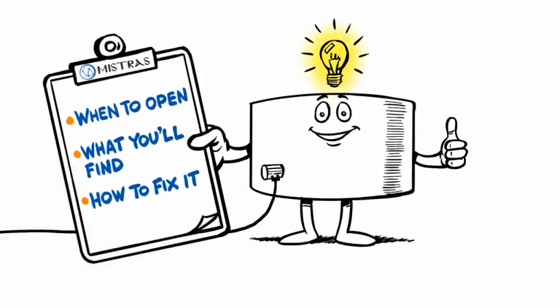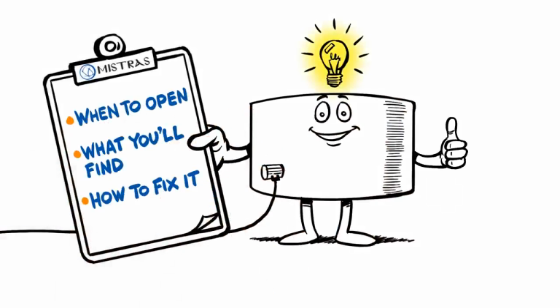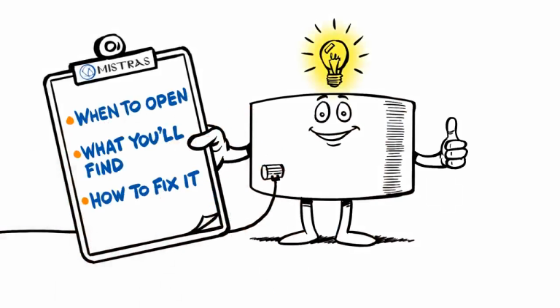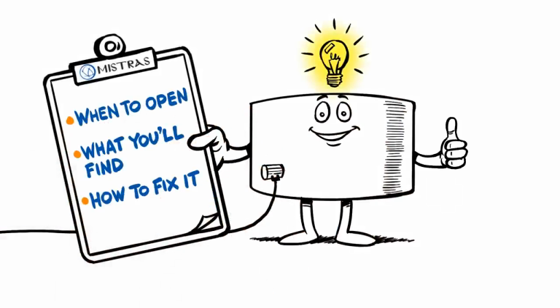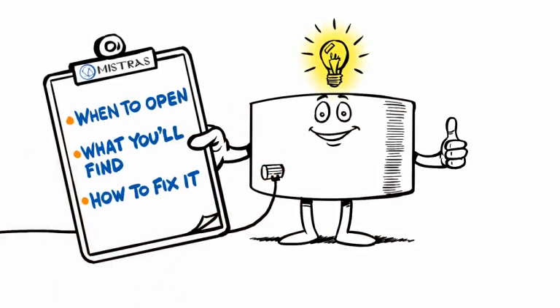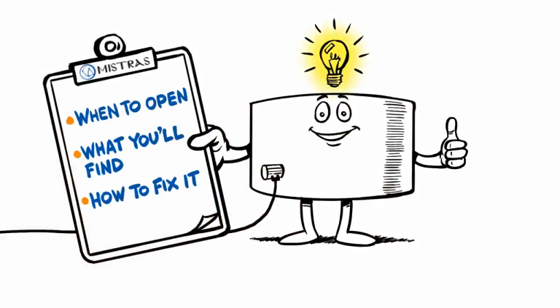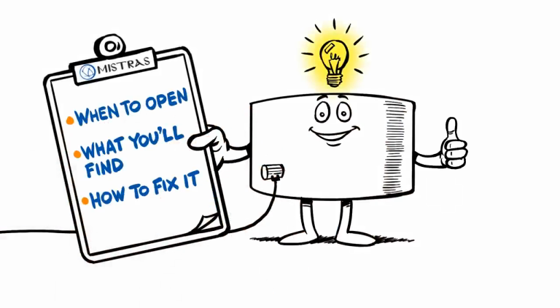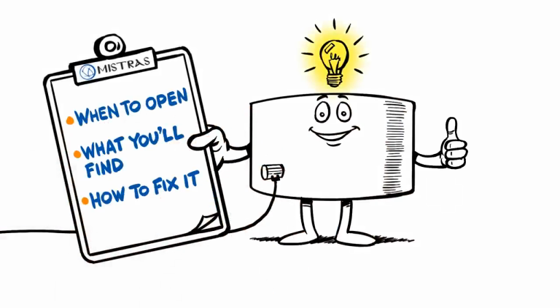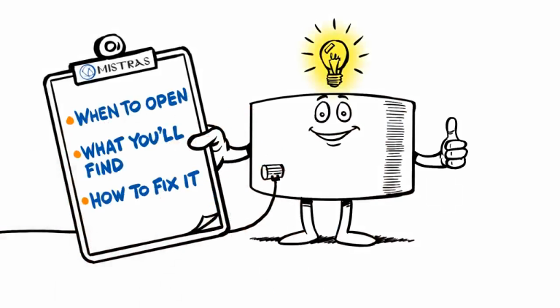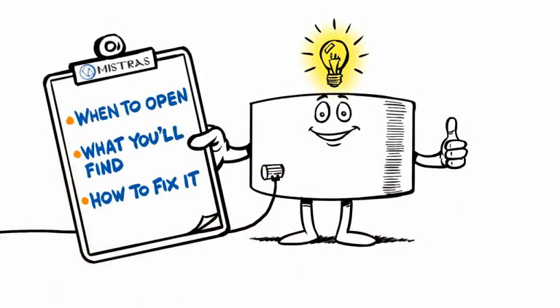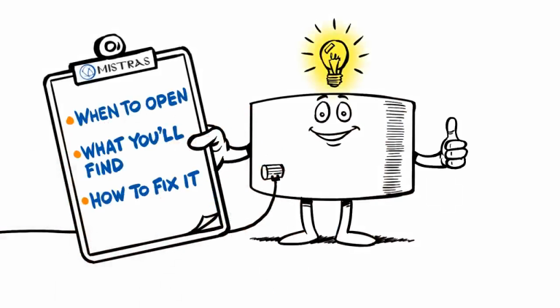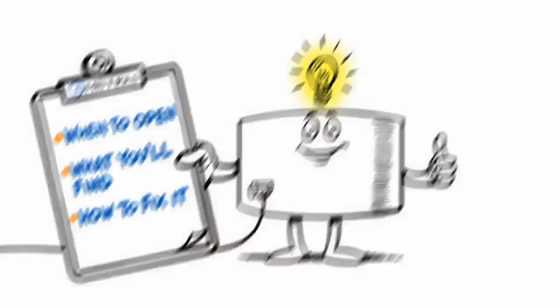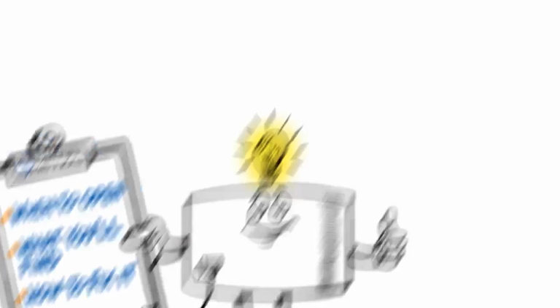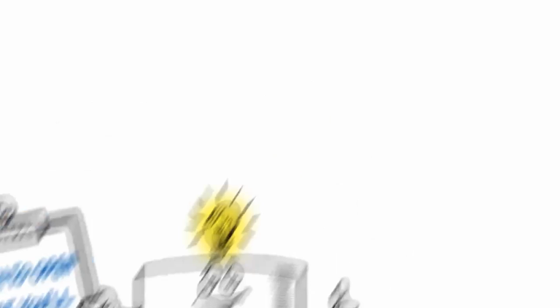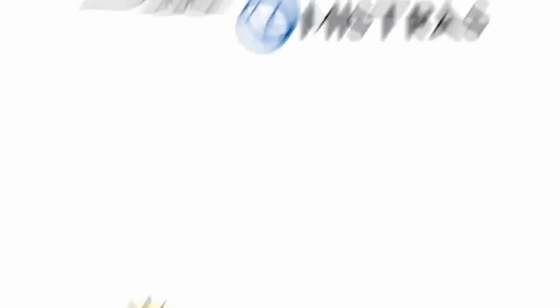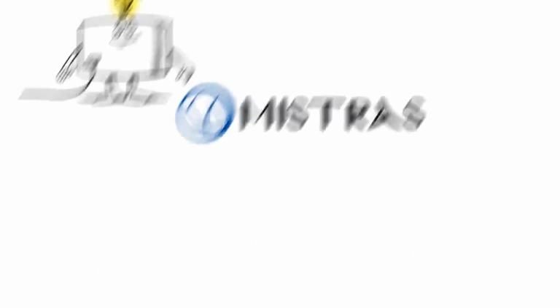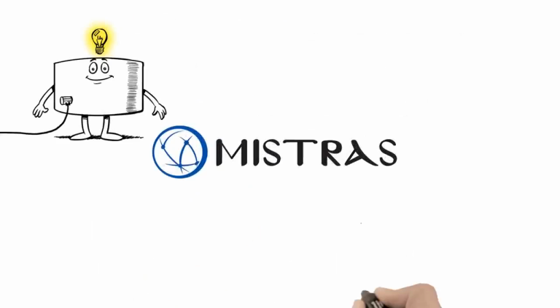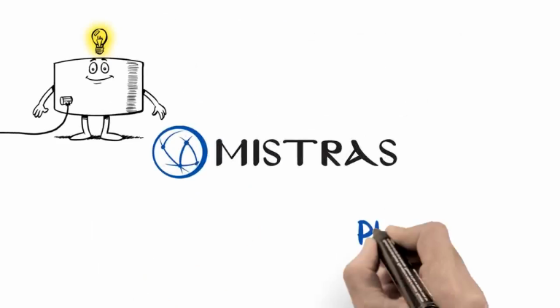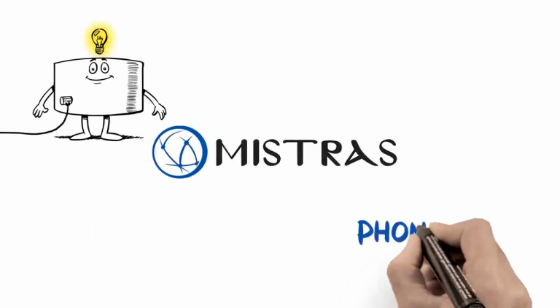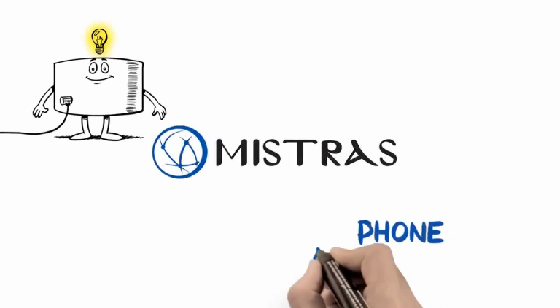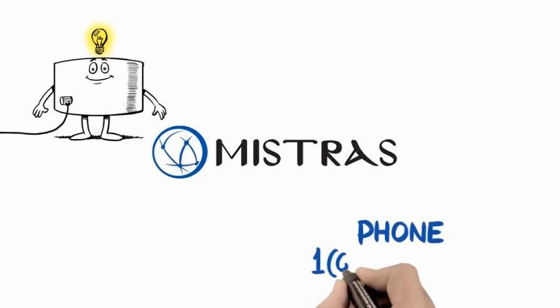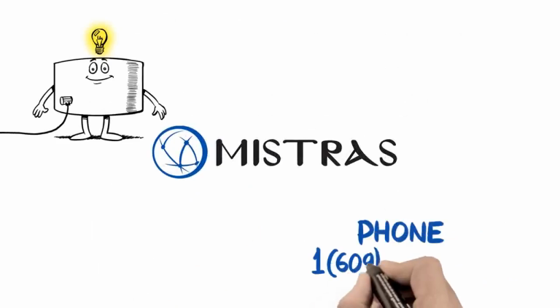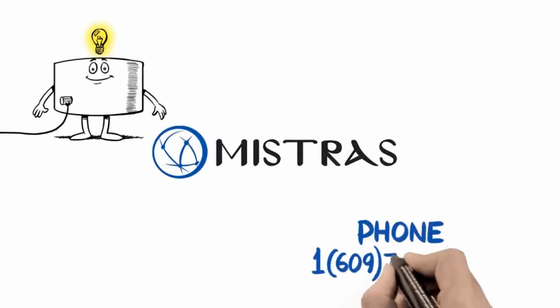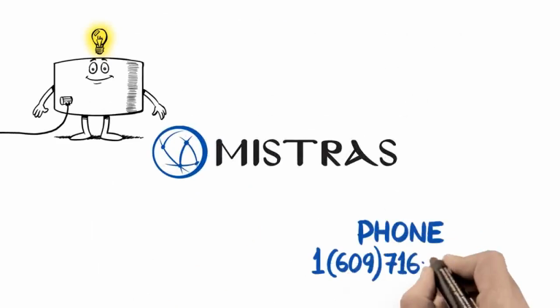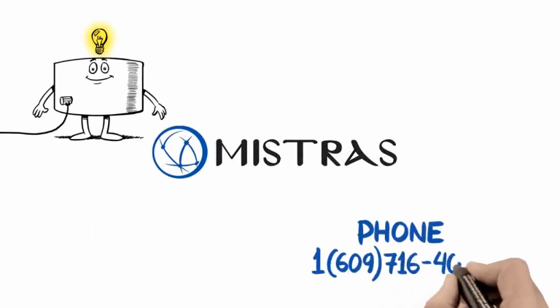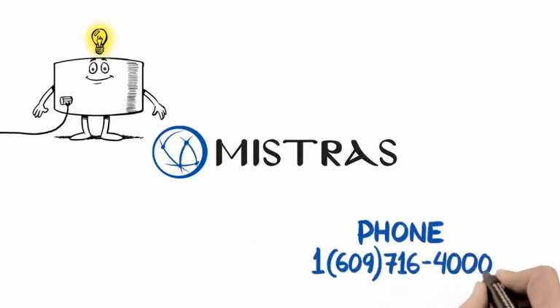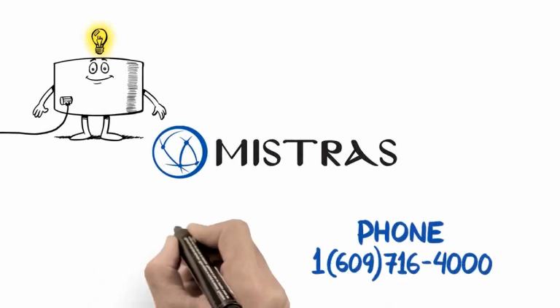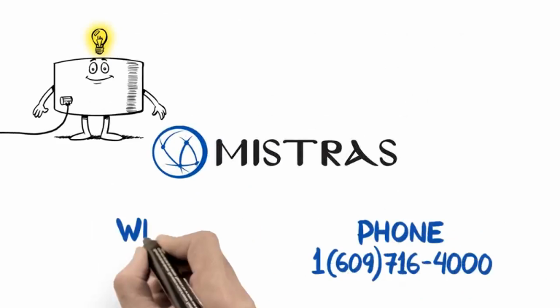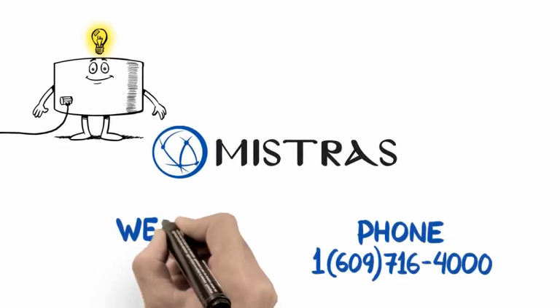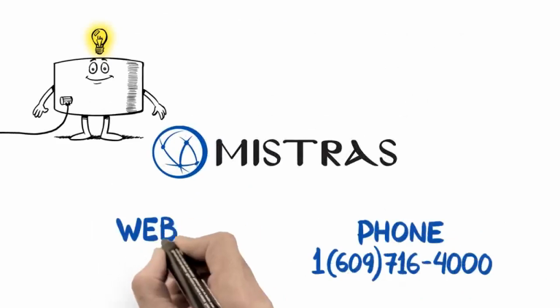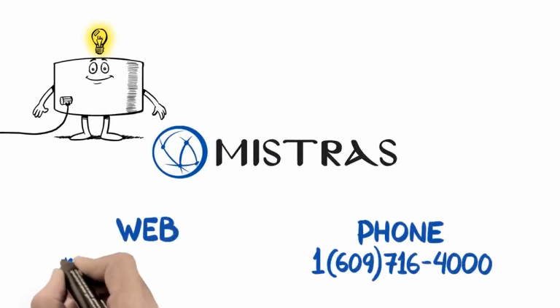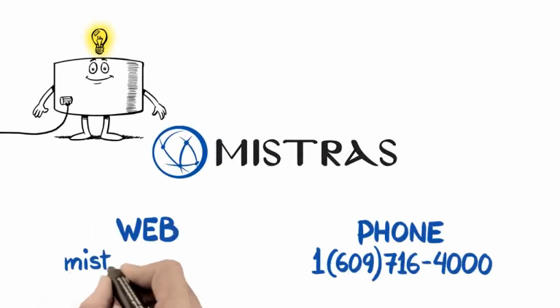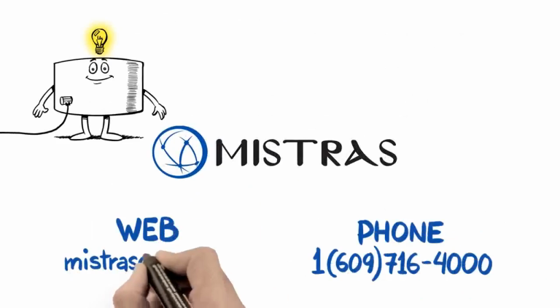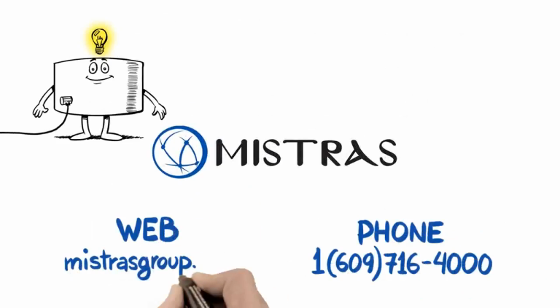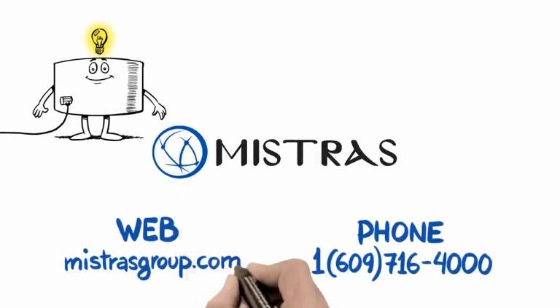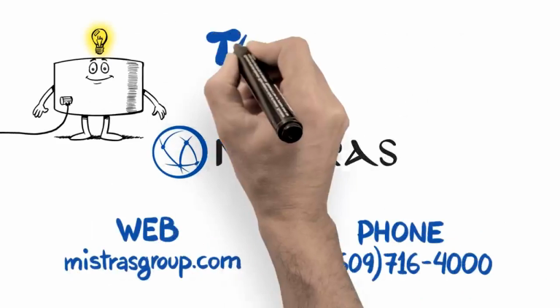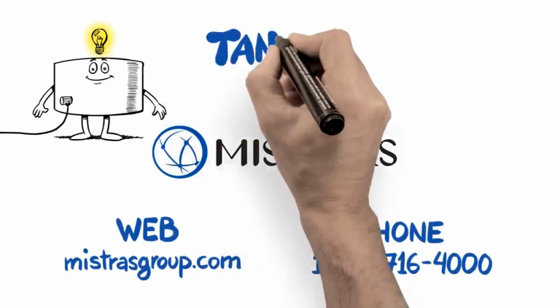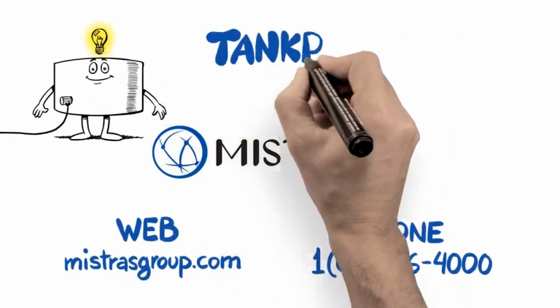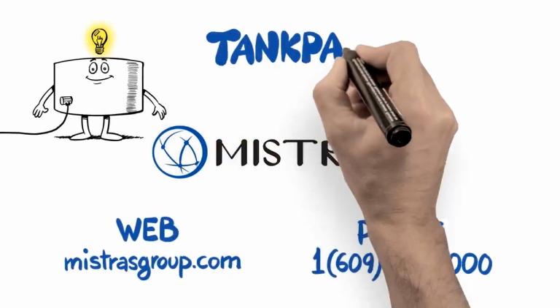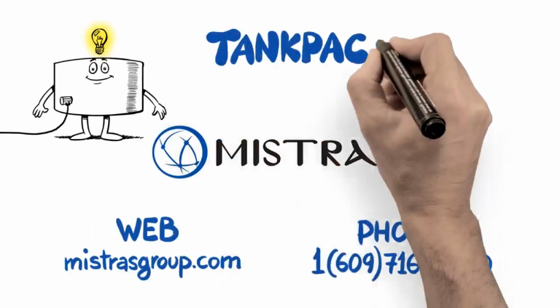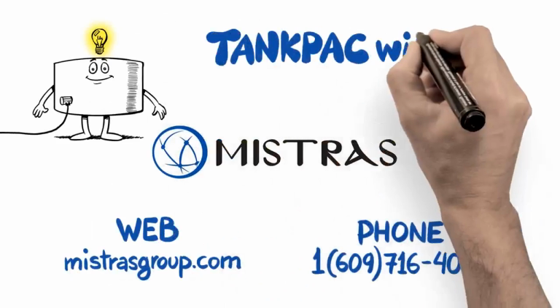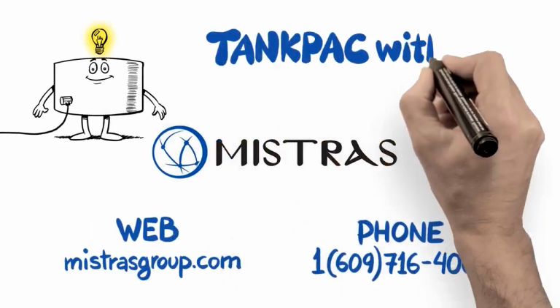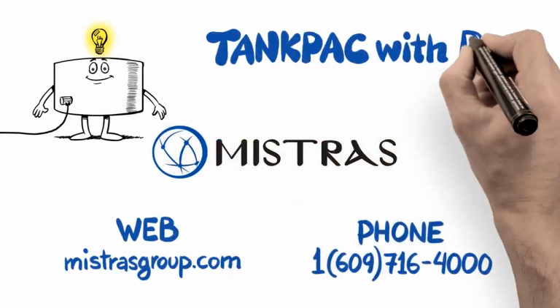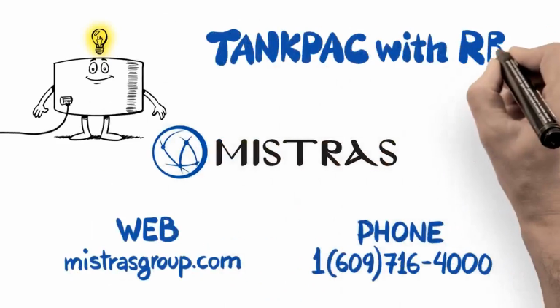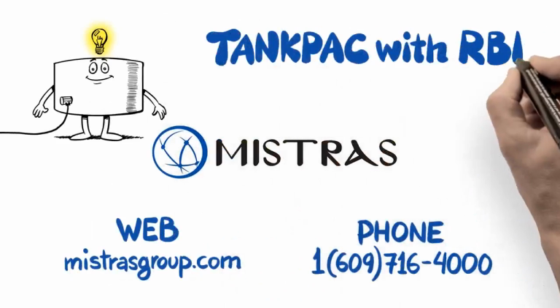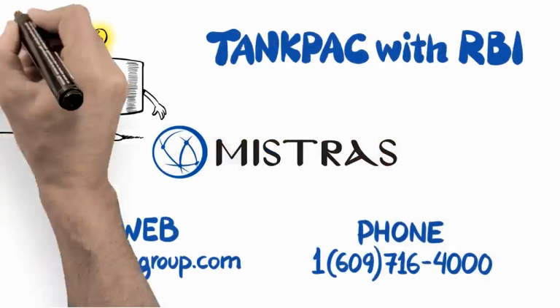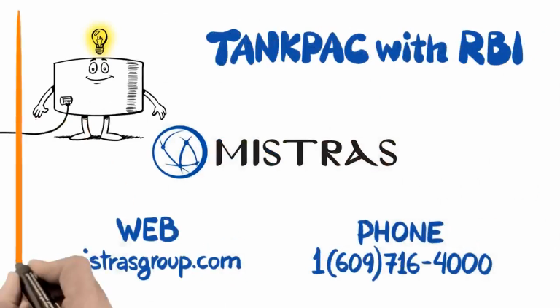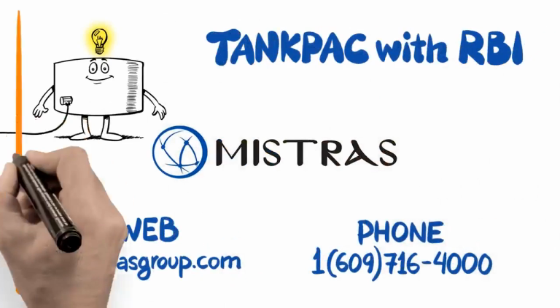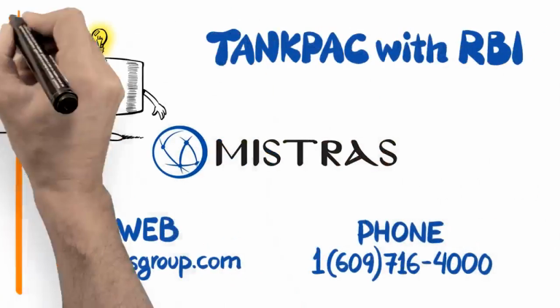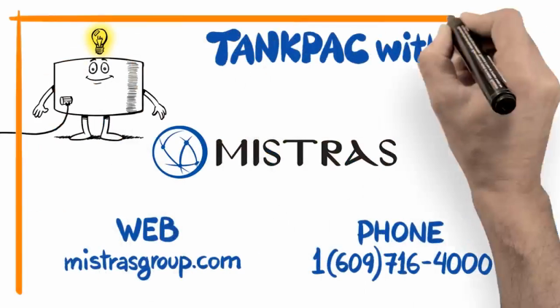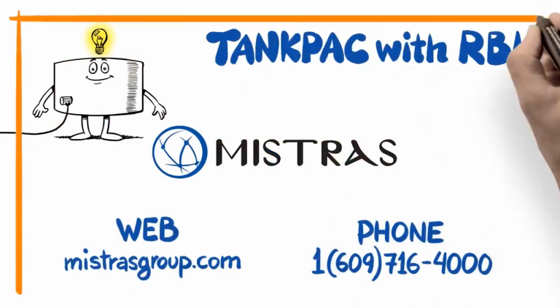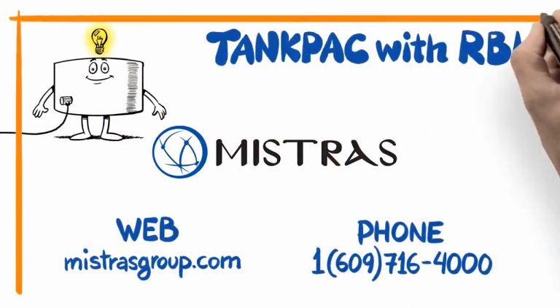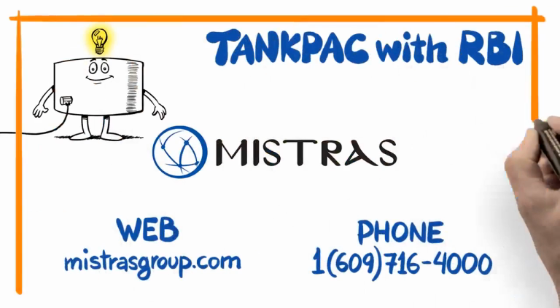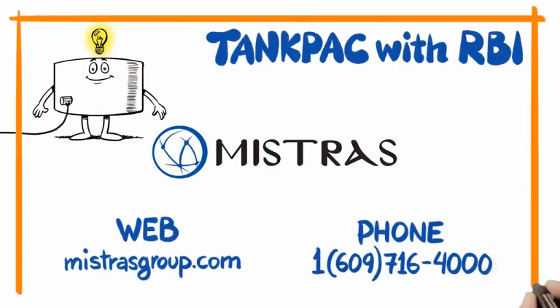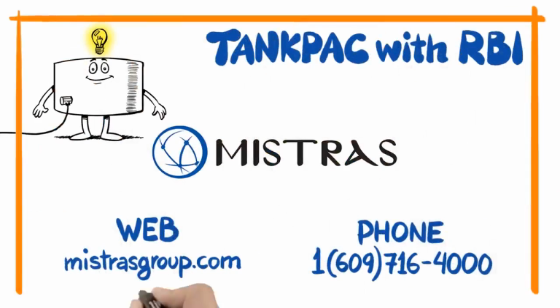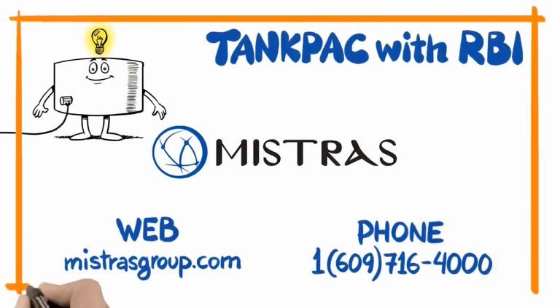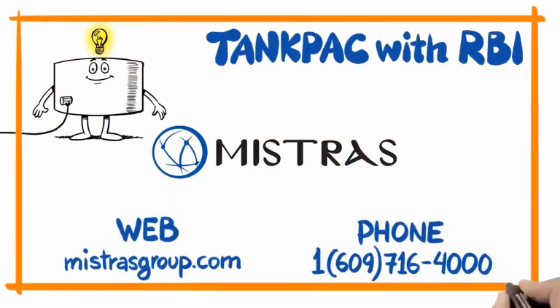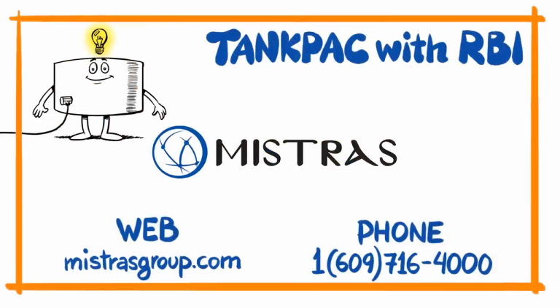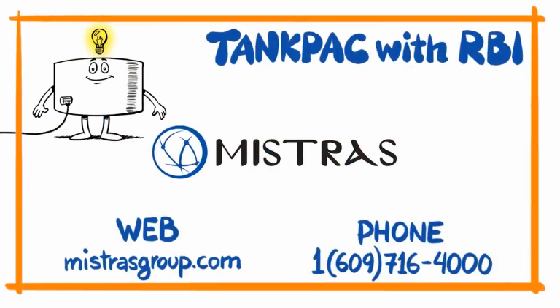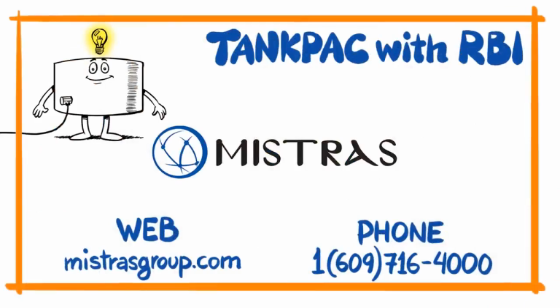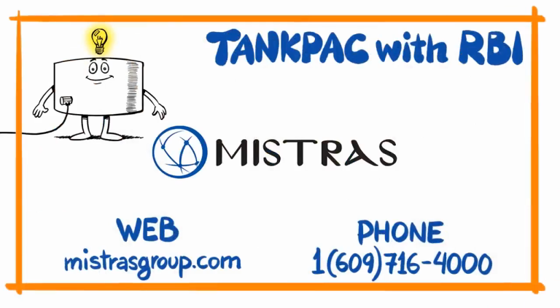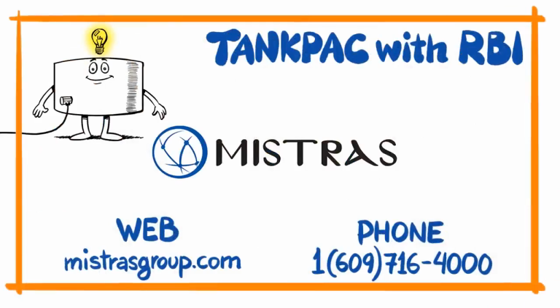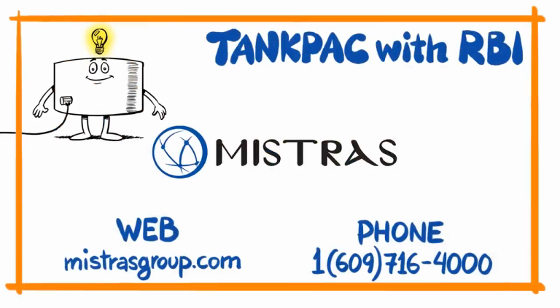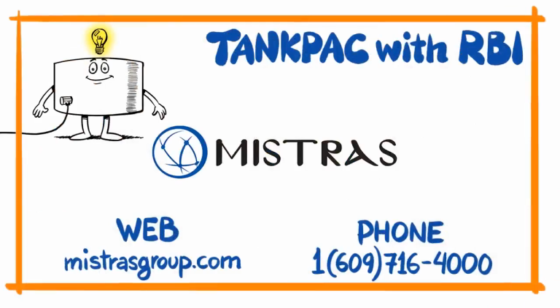What else is there to think about? Call or visit today to schedule a Tank Pack with RBI services demo with a Mistross representative.